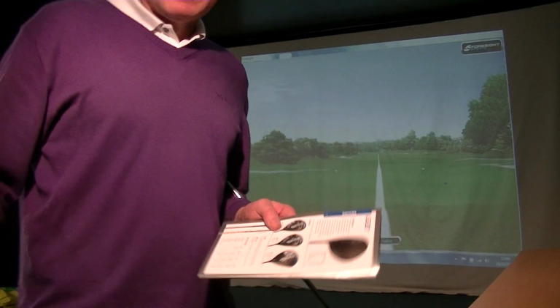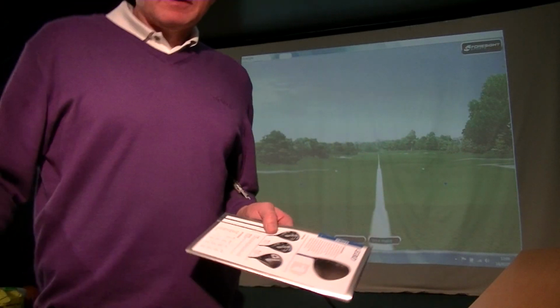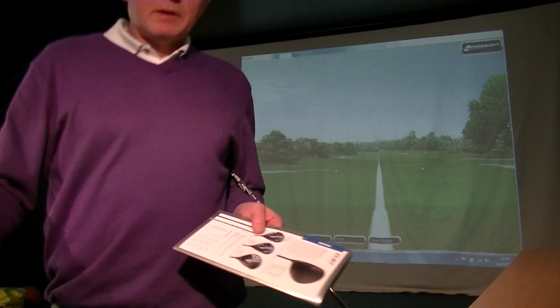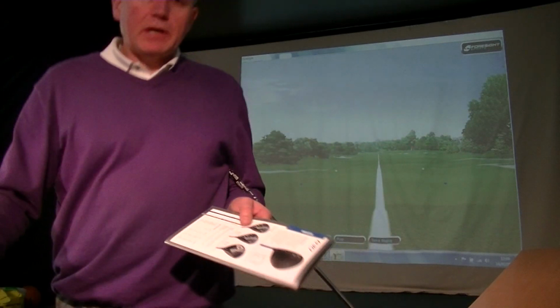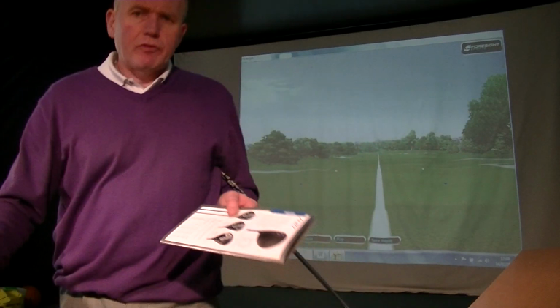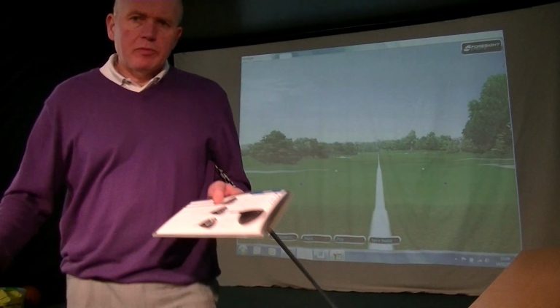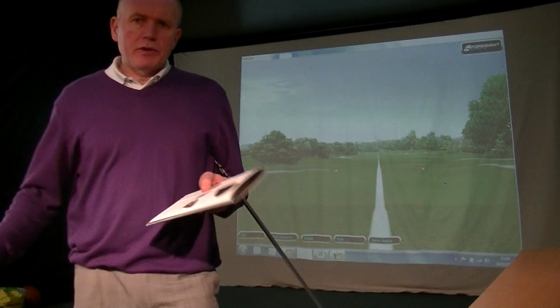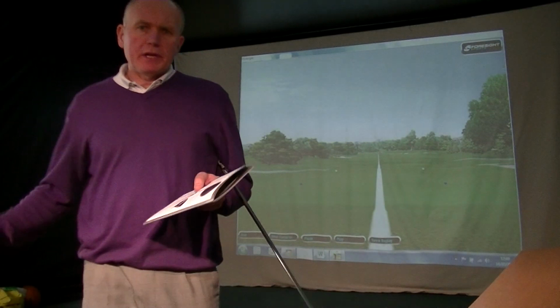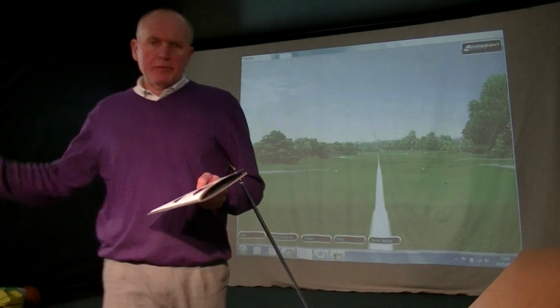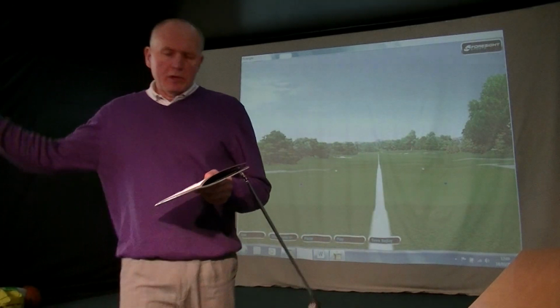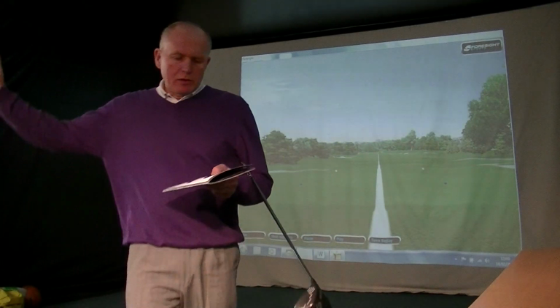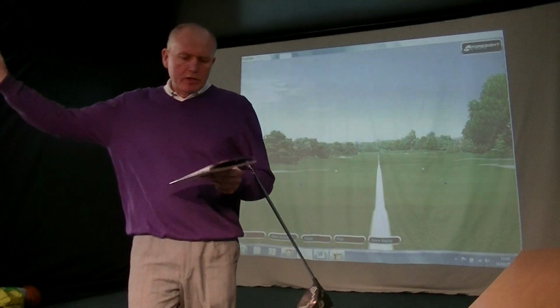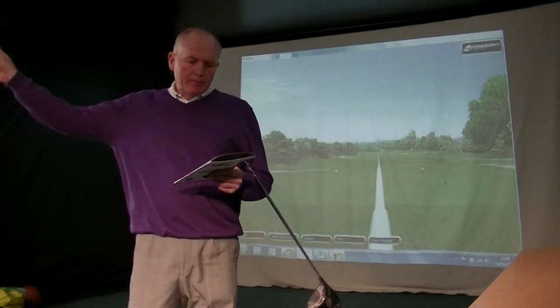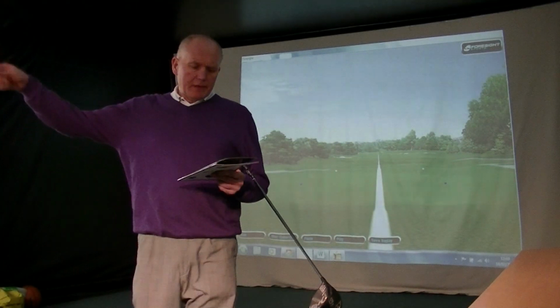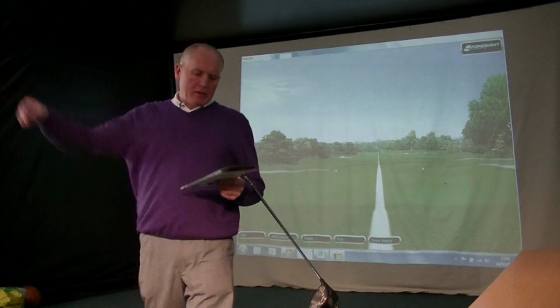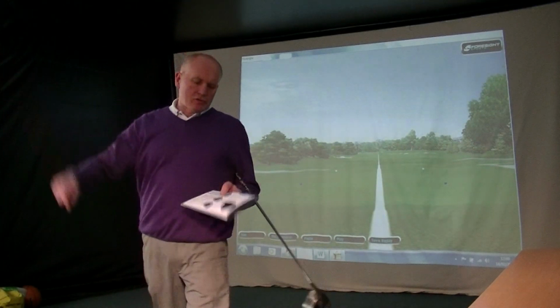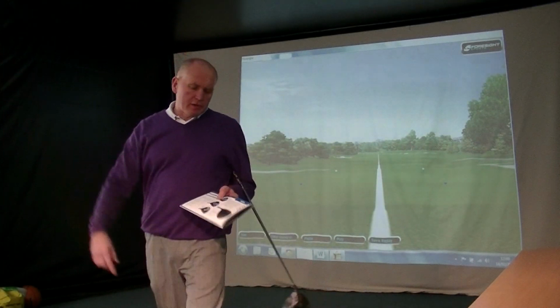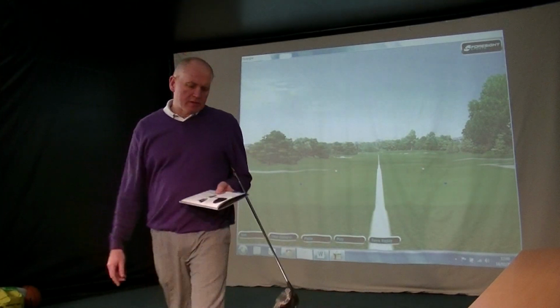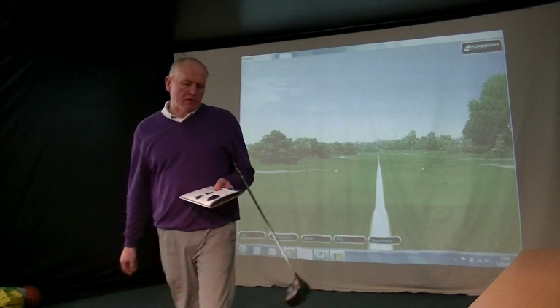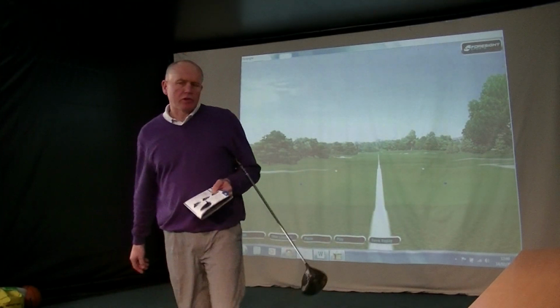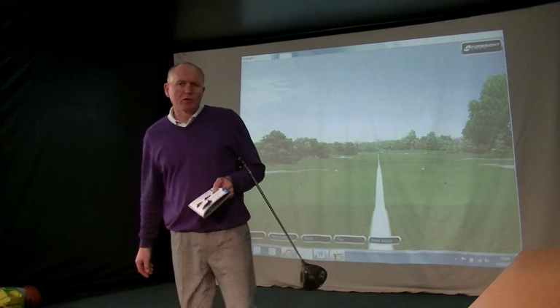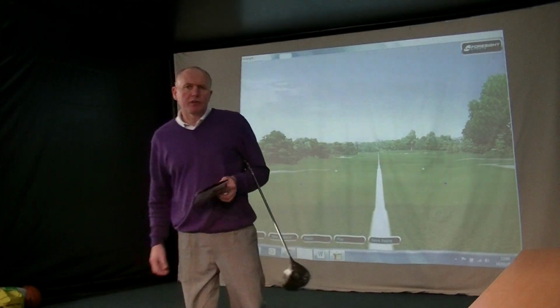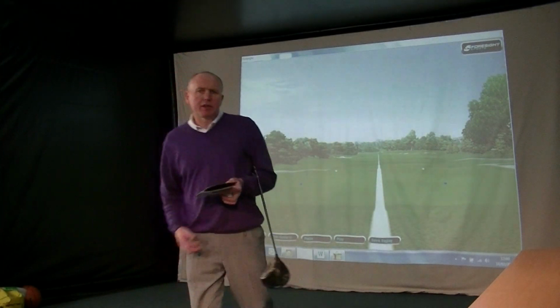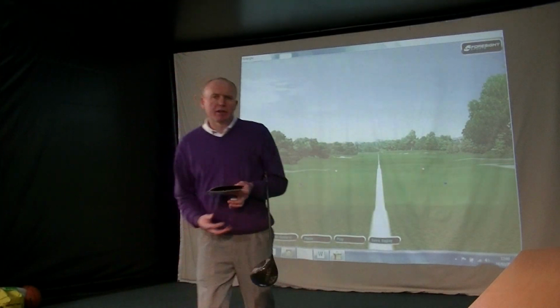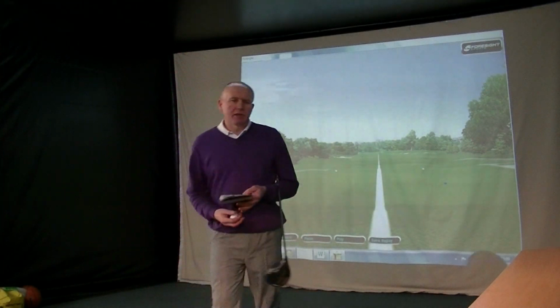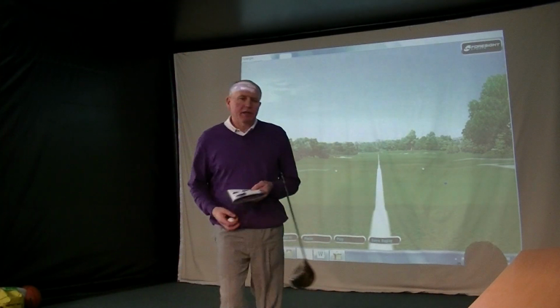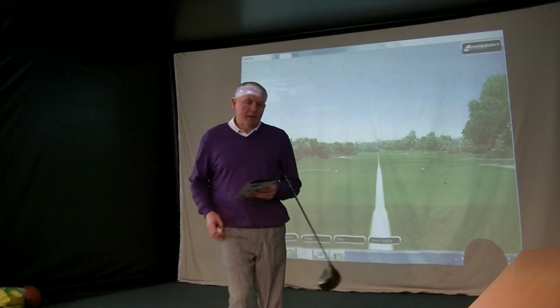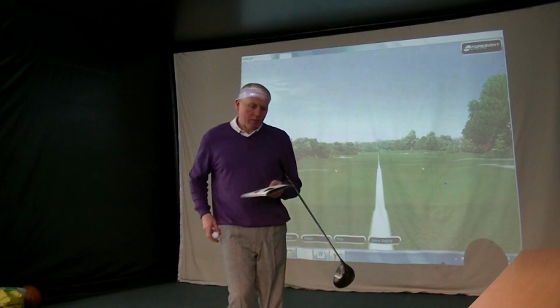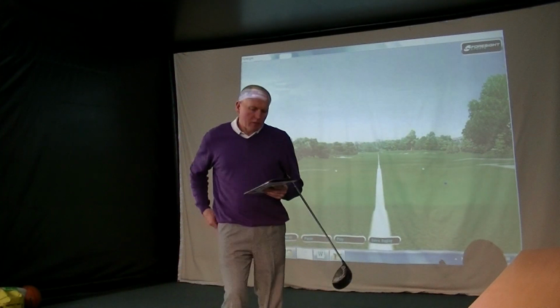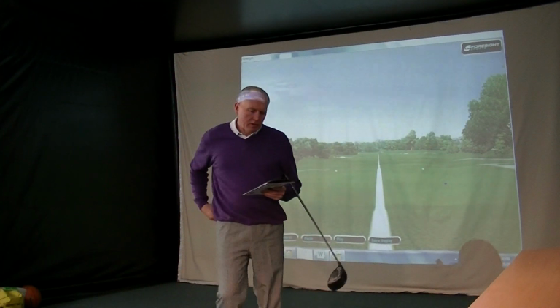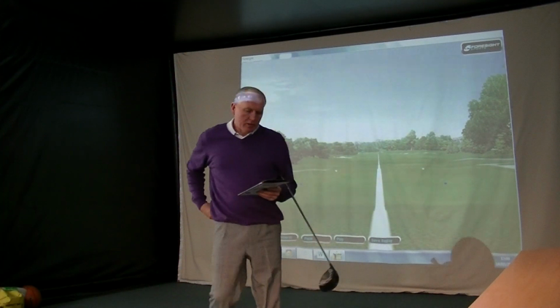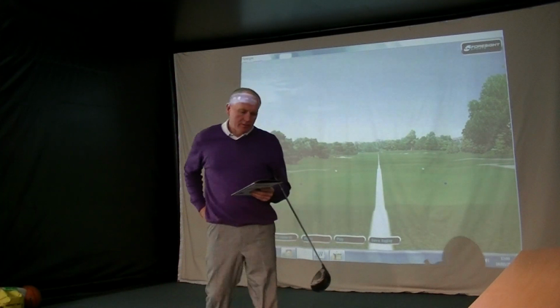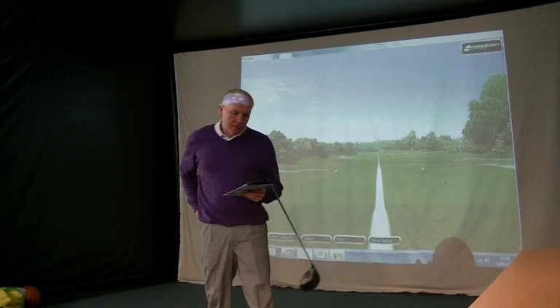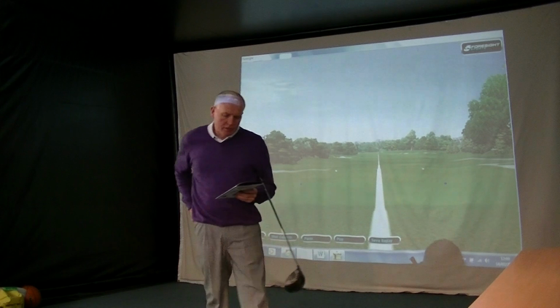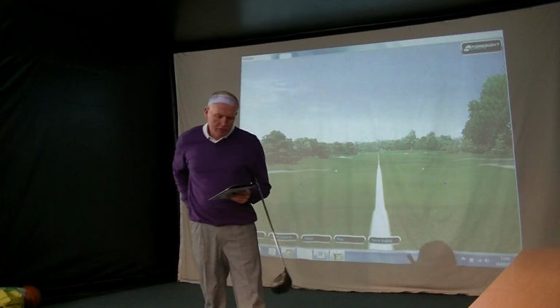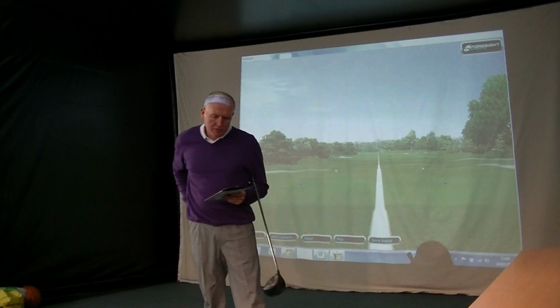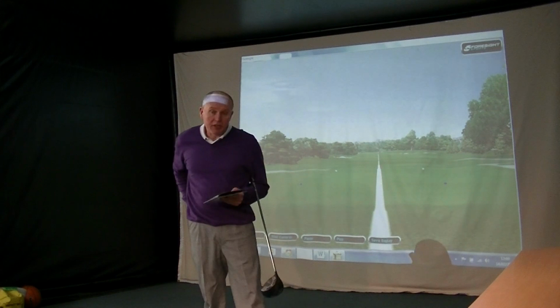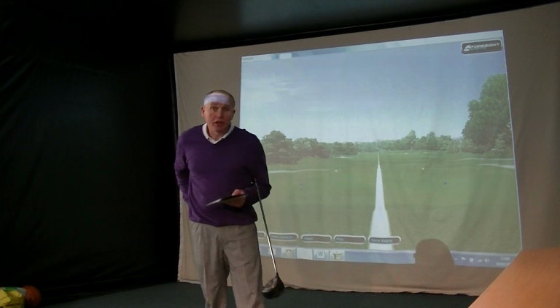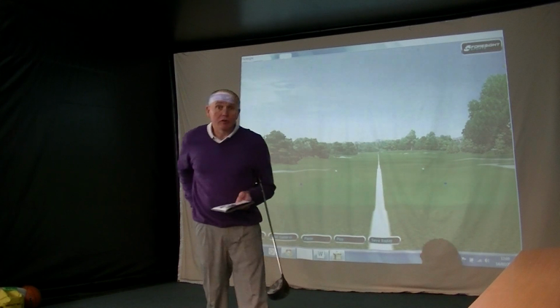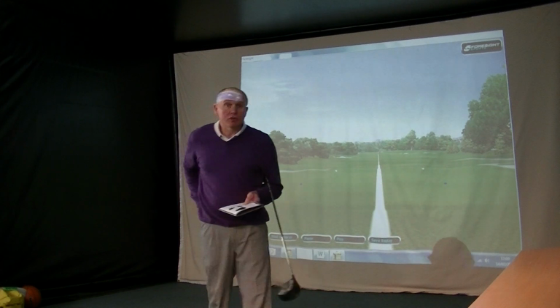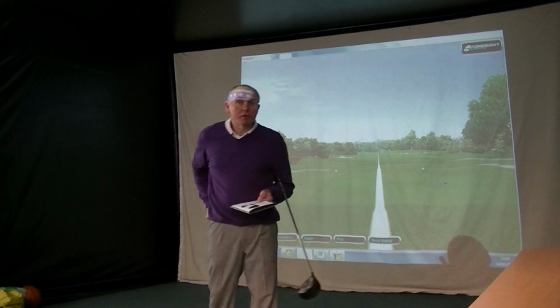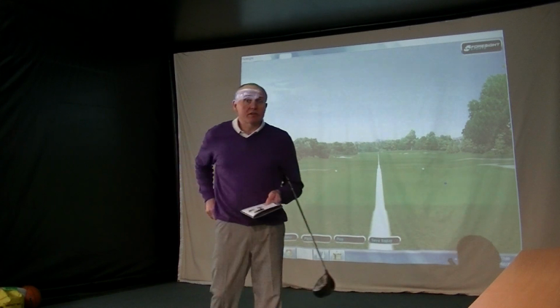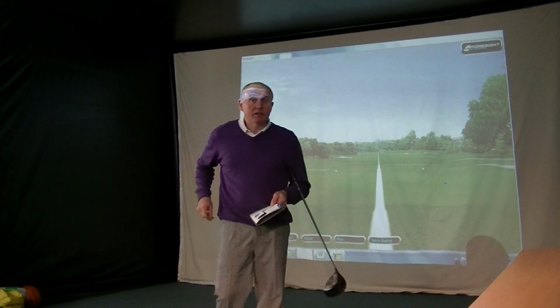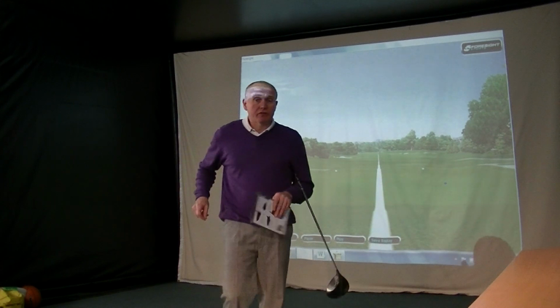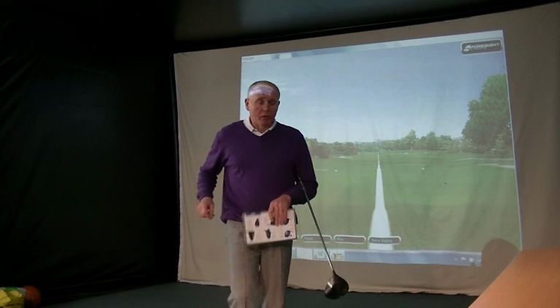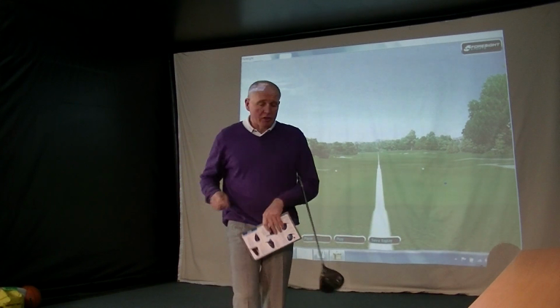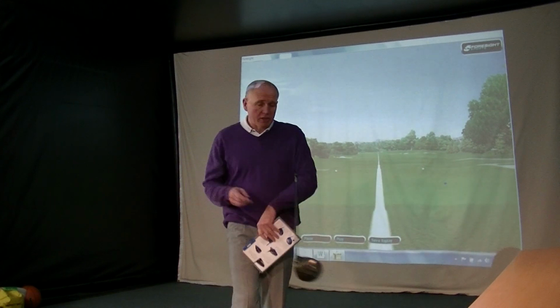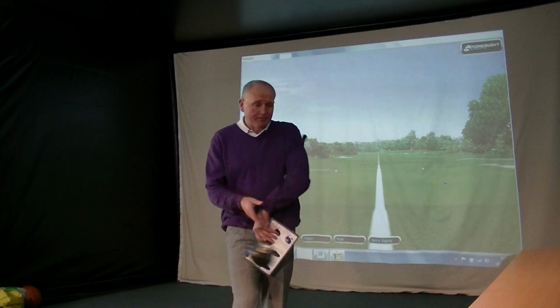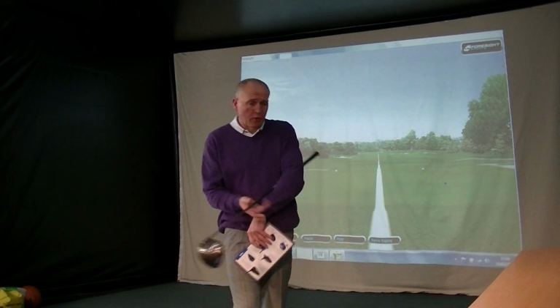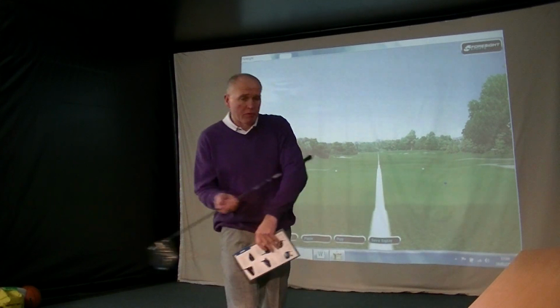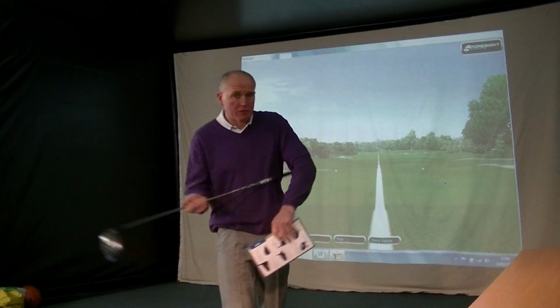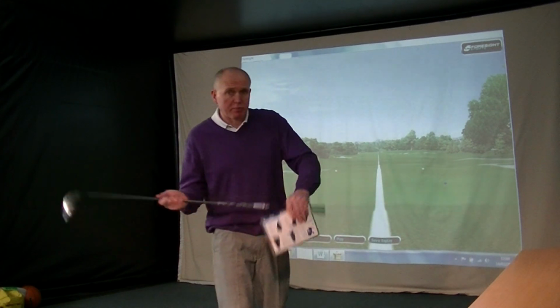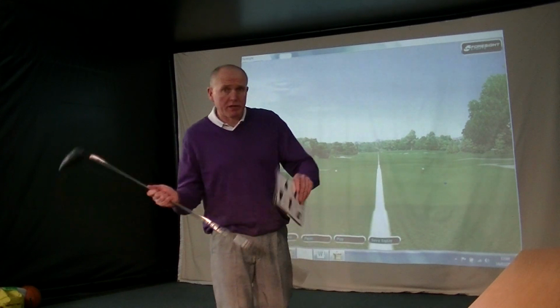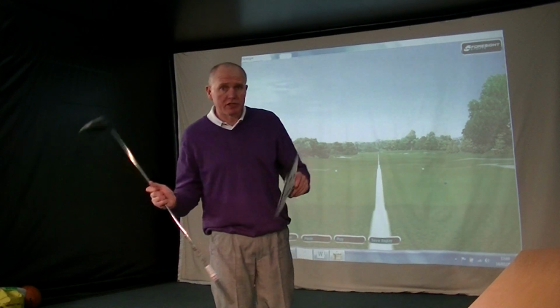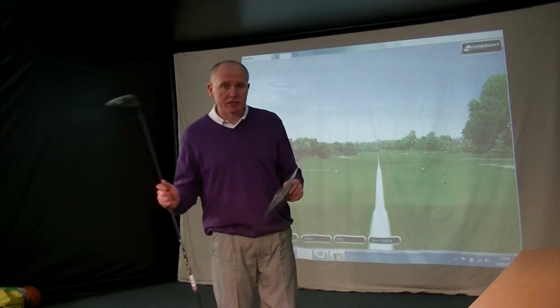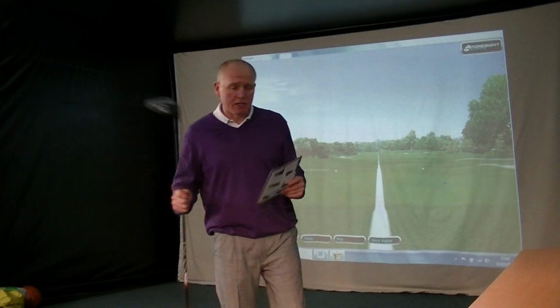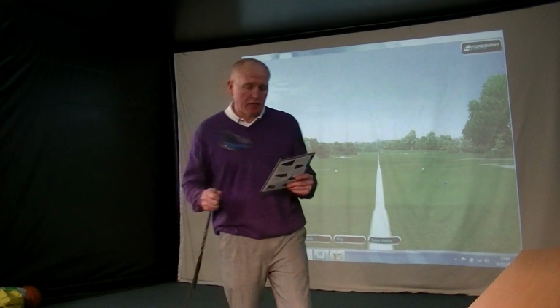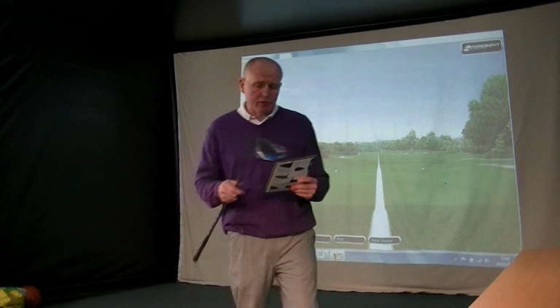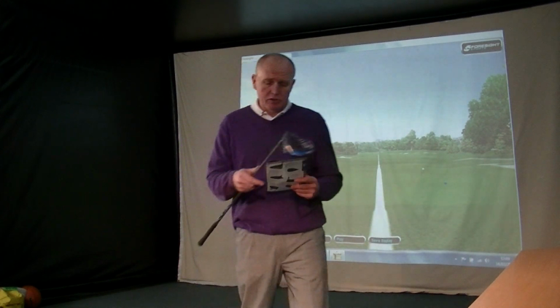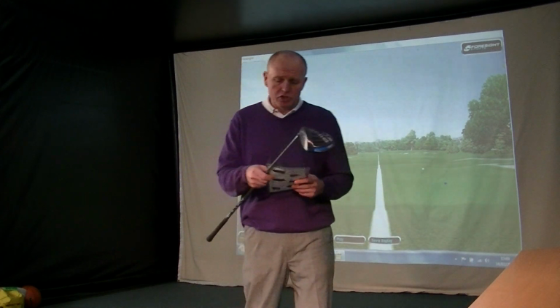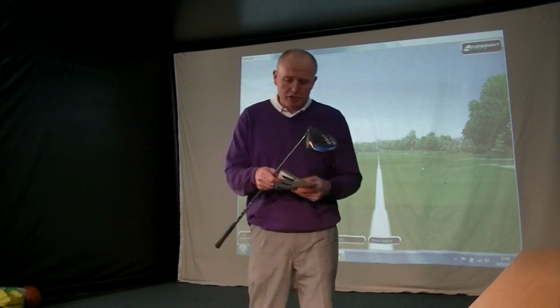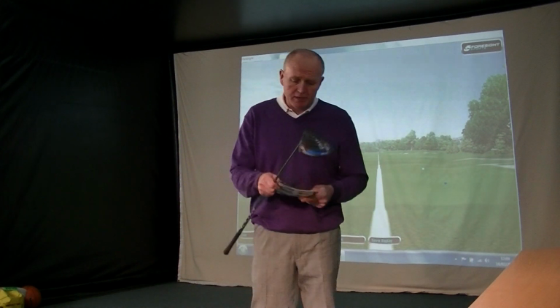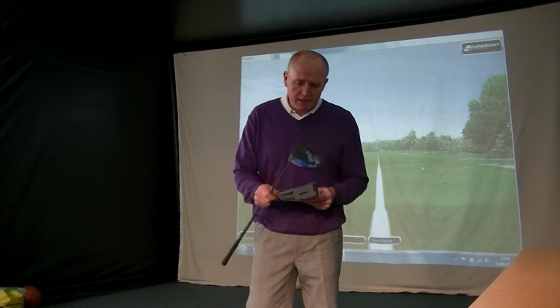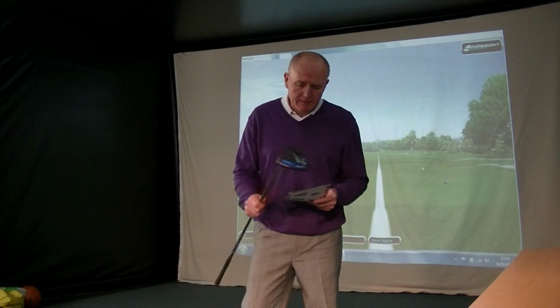Hi everybody, welcome. Andrew Ainsworth Golf Academy here, welcome to the video as always. Thanks for watching — always a pleasure to have you tuned in.